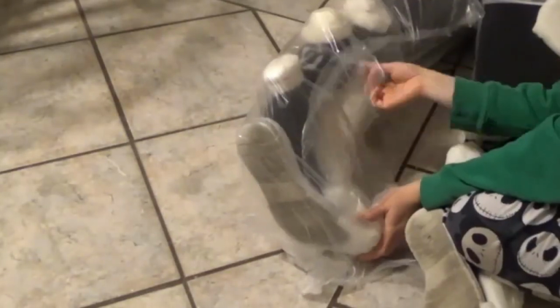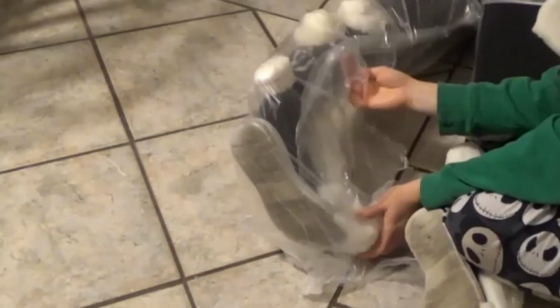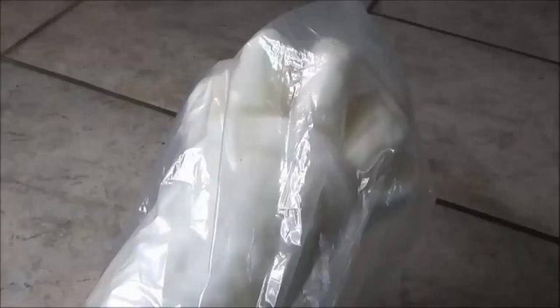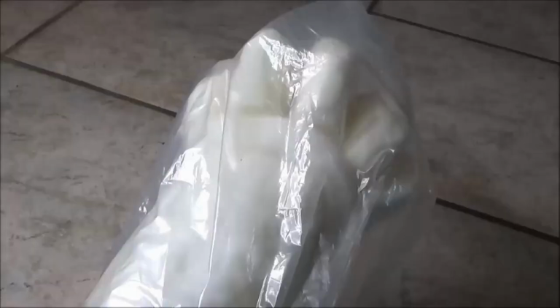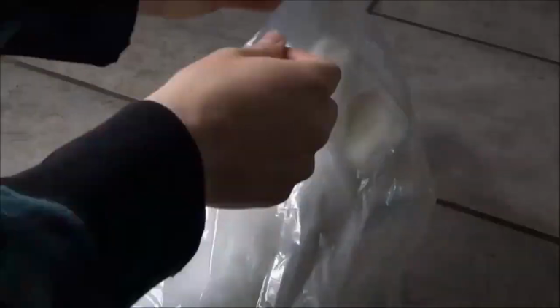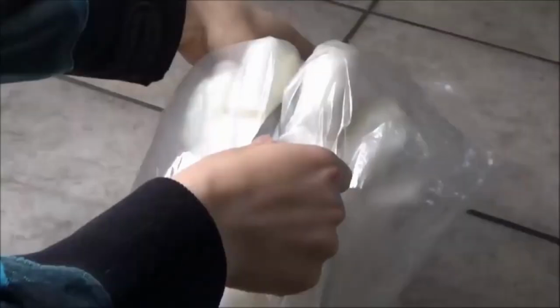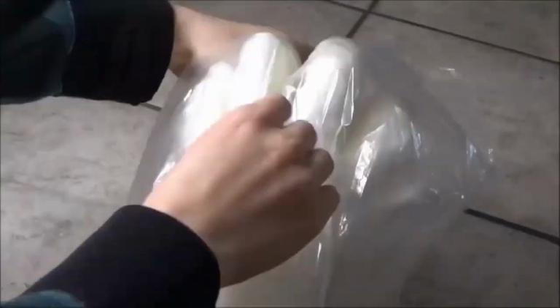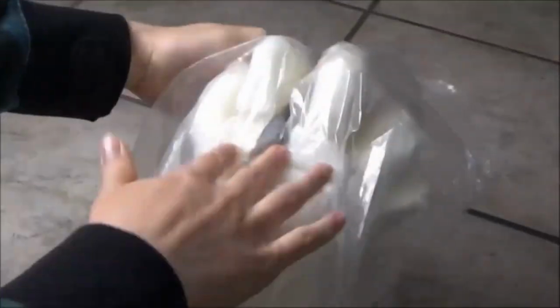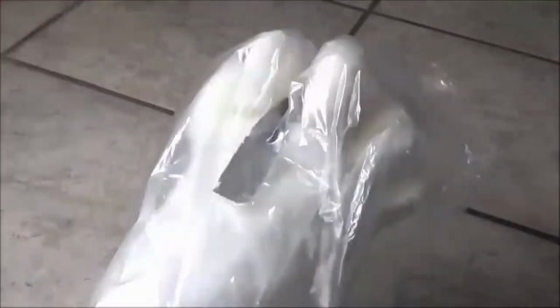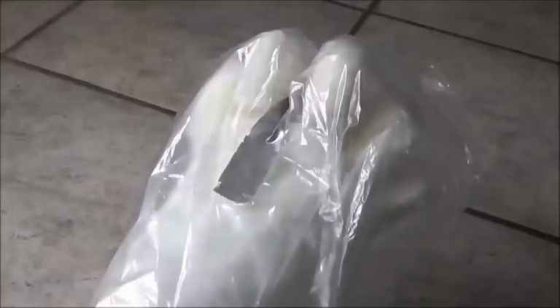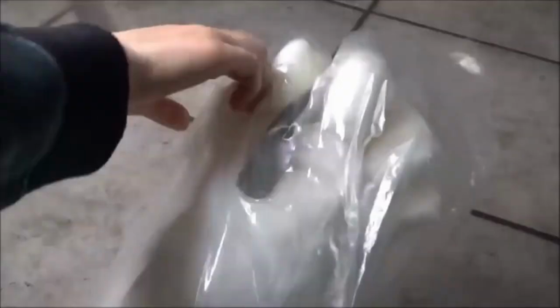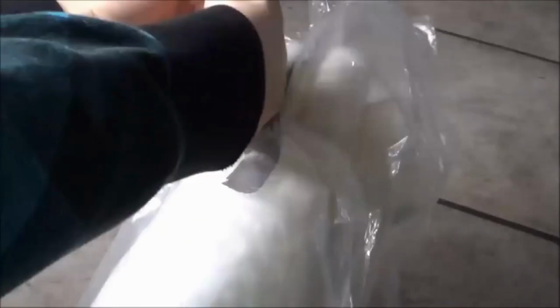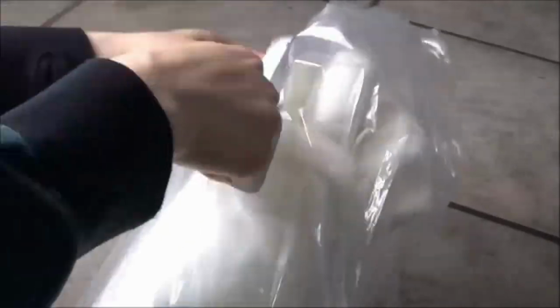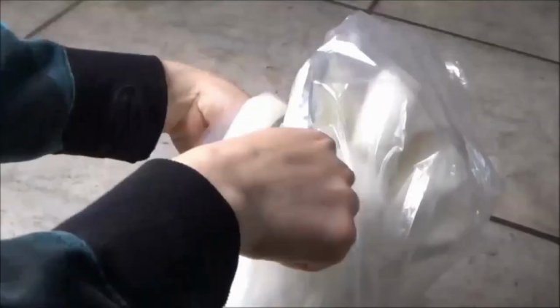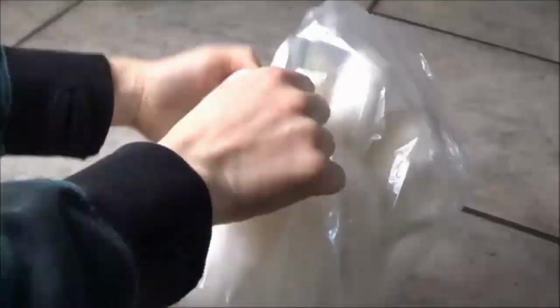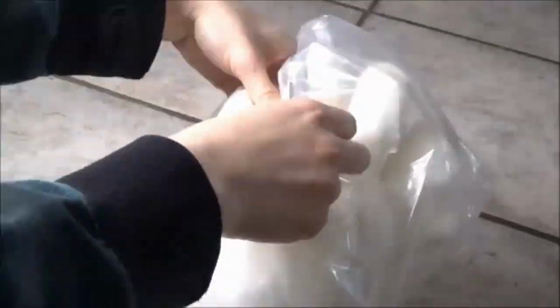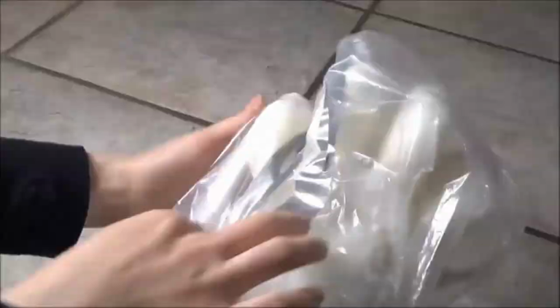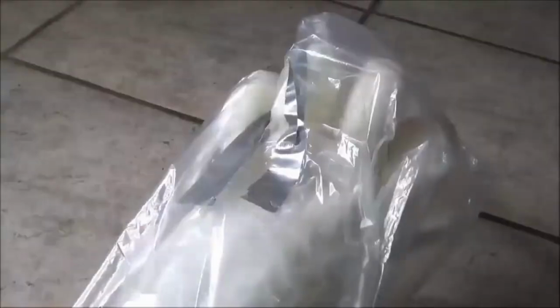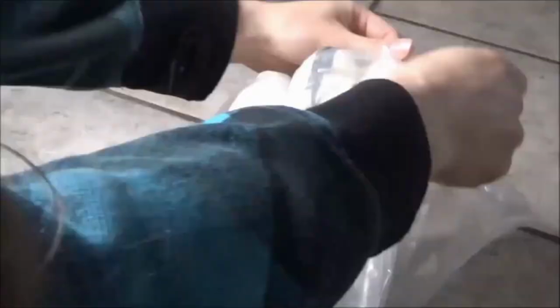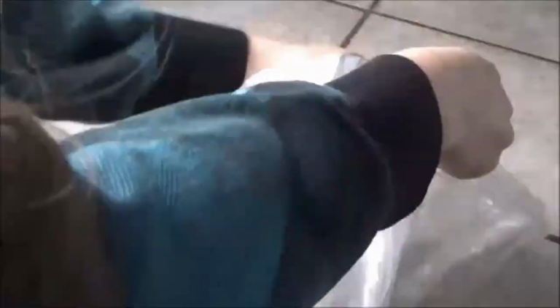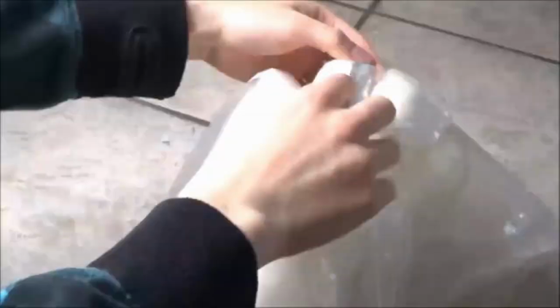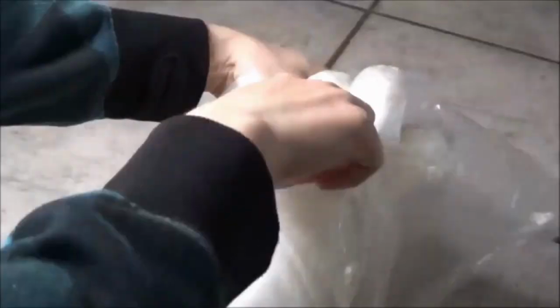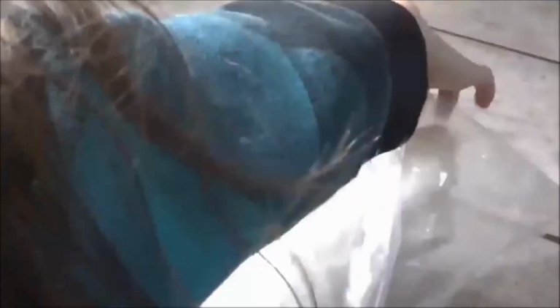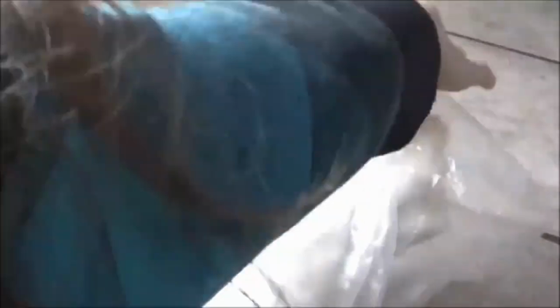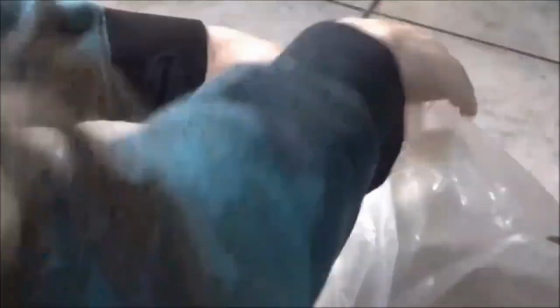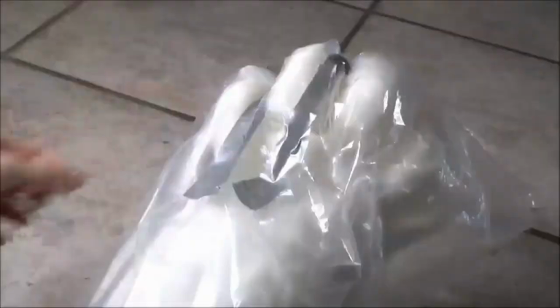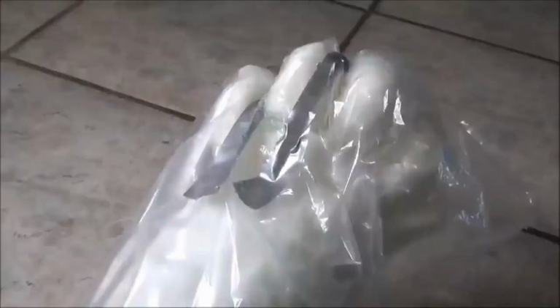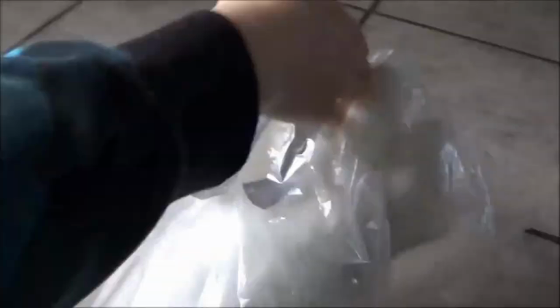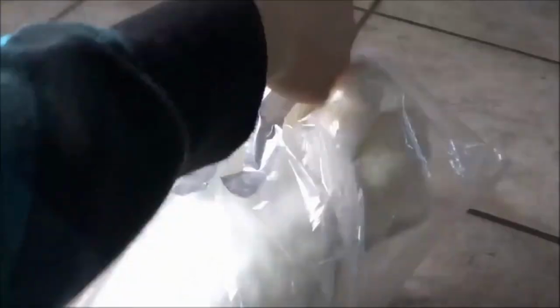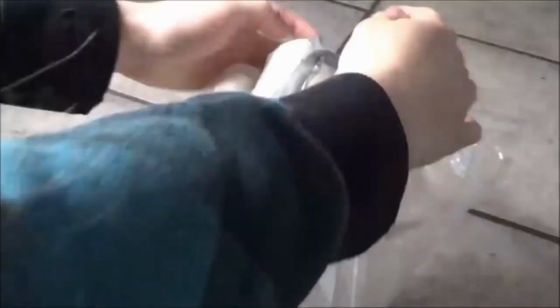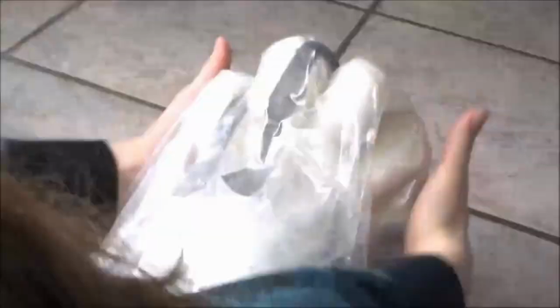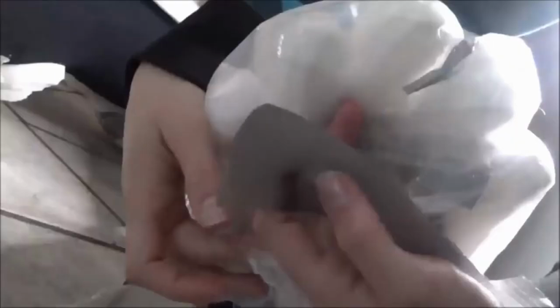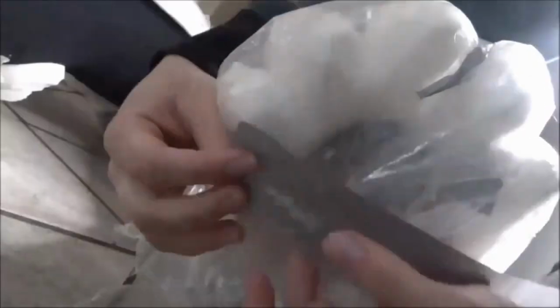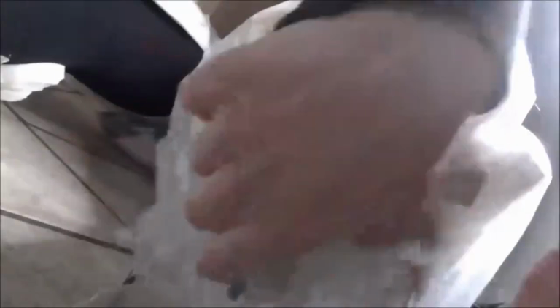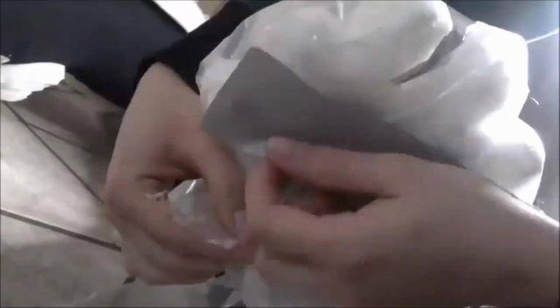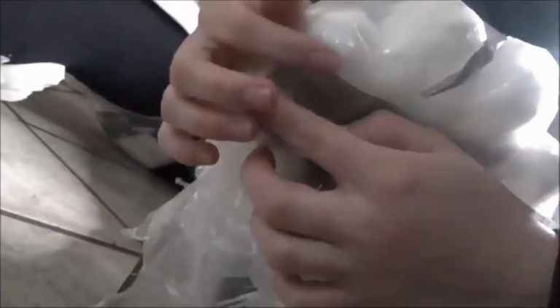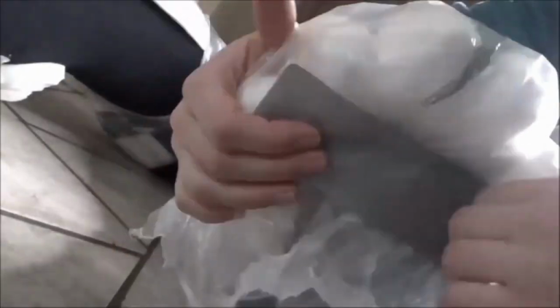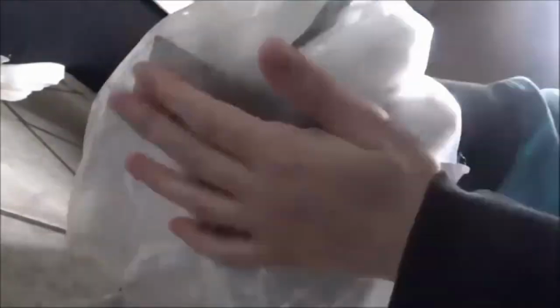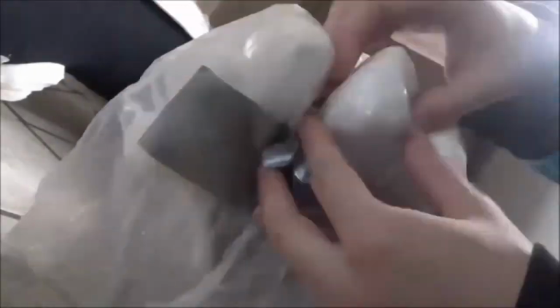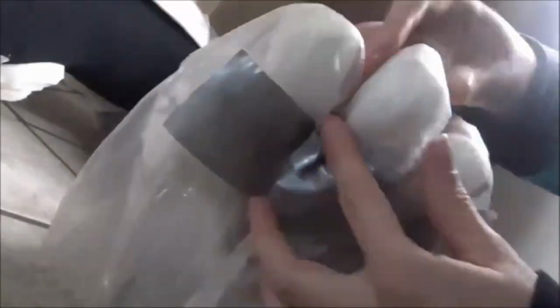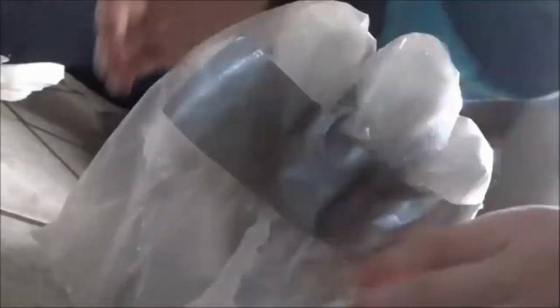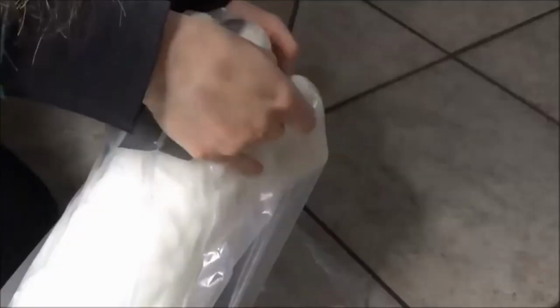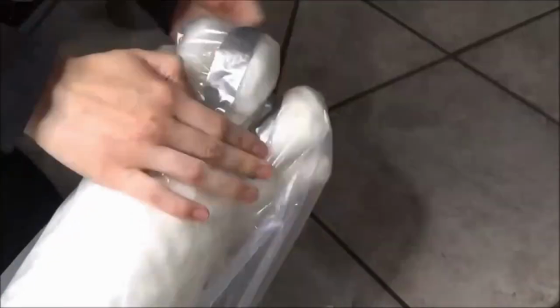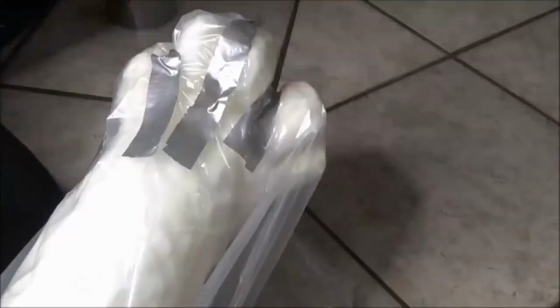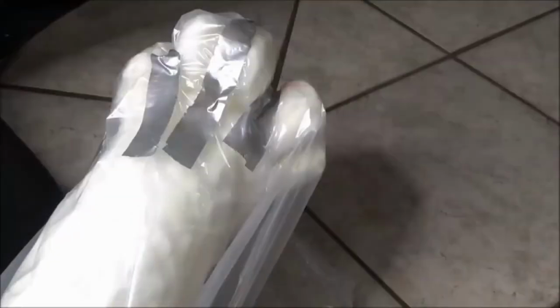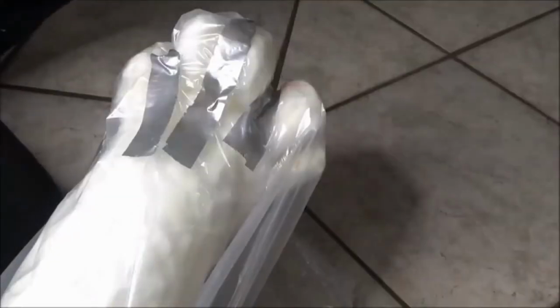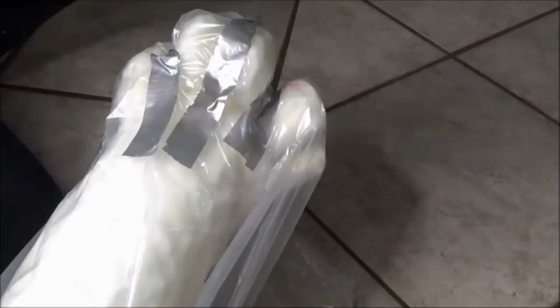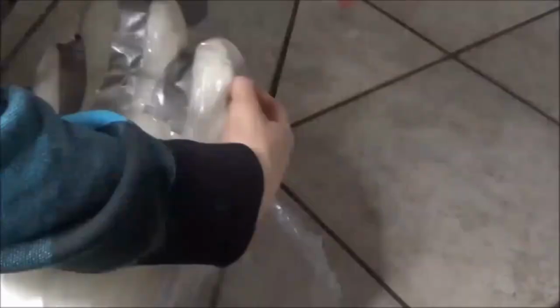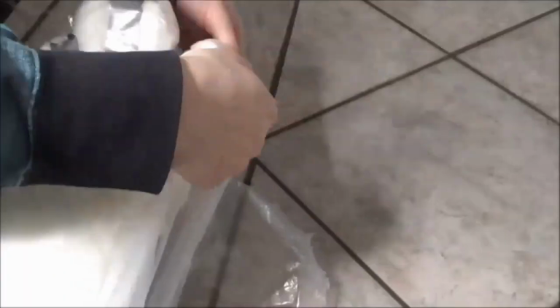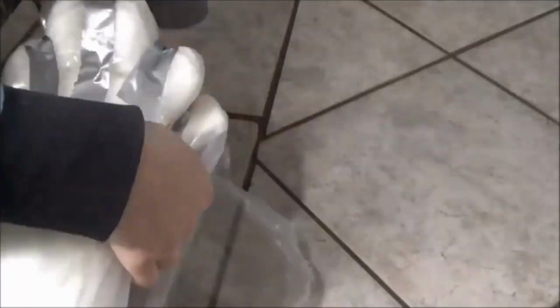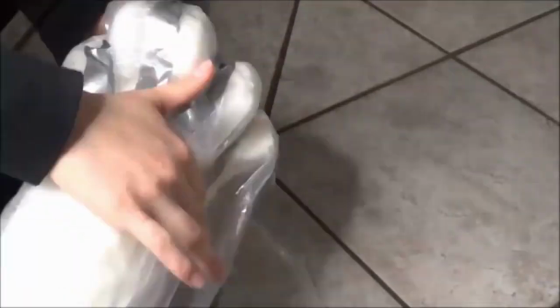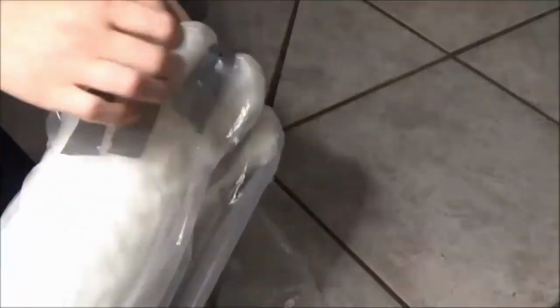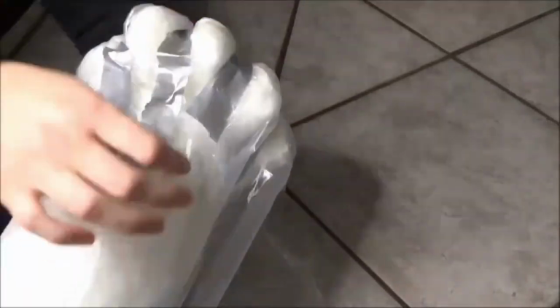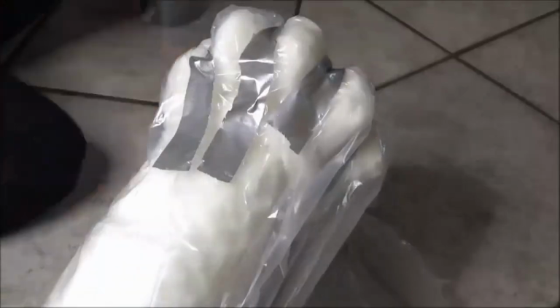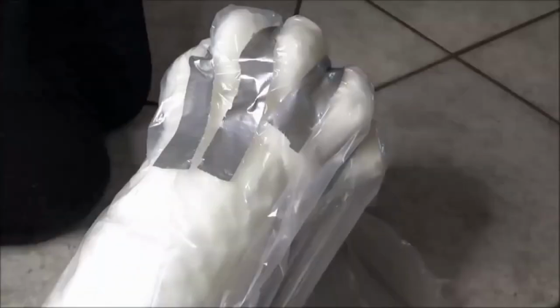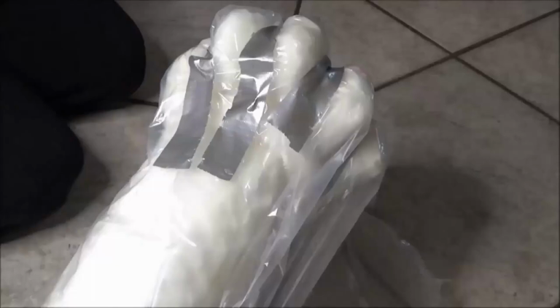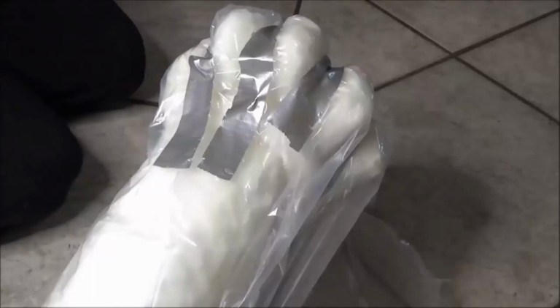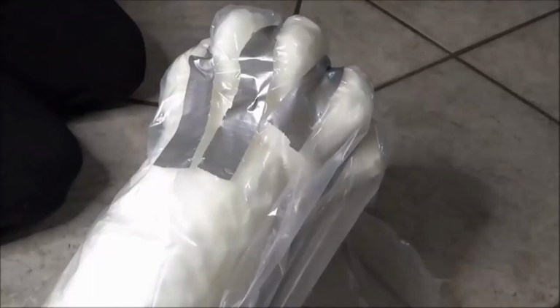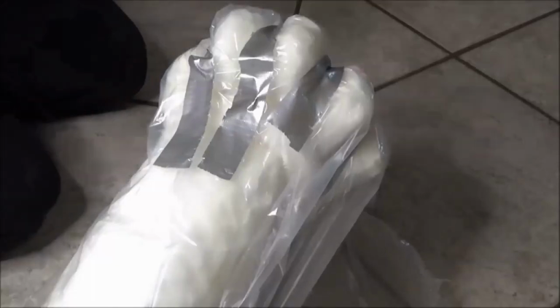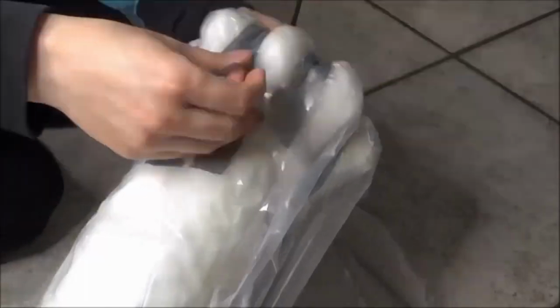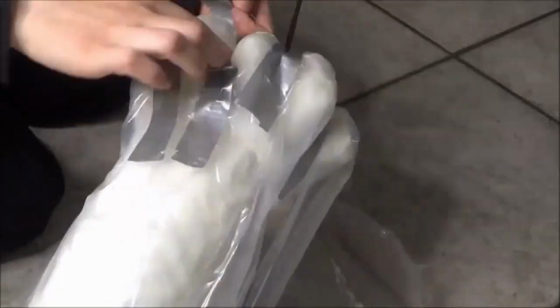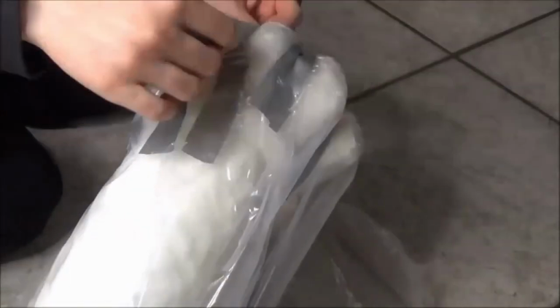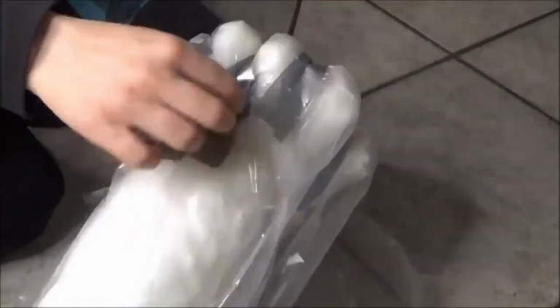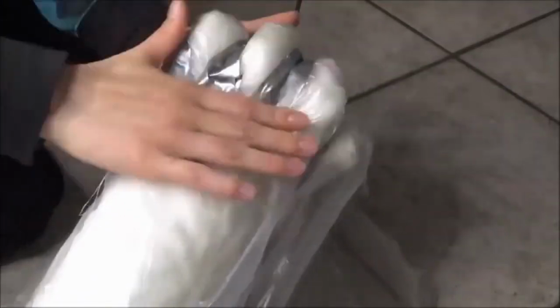Doing the toes was fun! Later I decided not to use the foot pattern that I created, and I would be using a draping method later on.